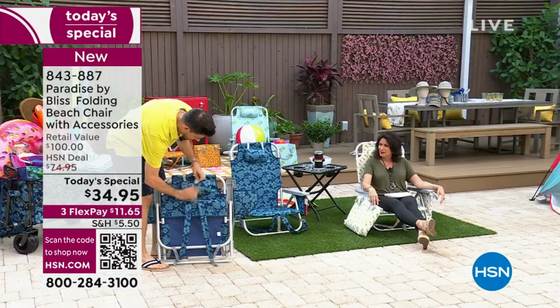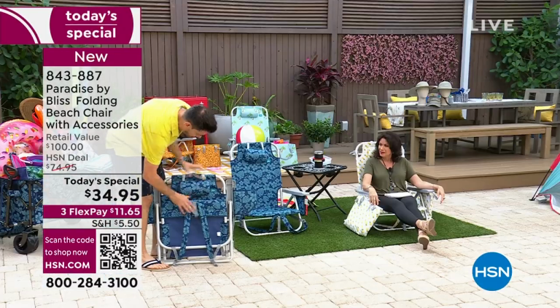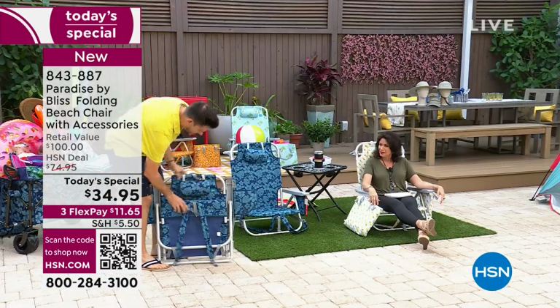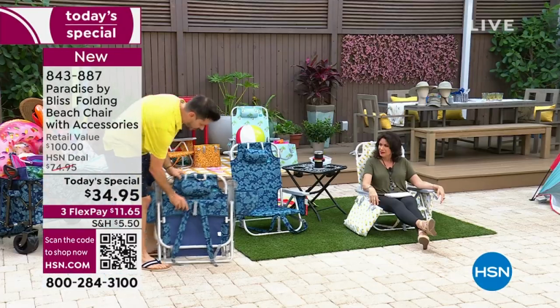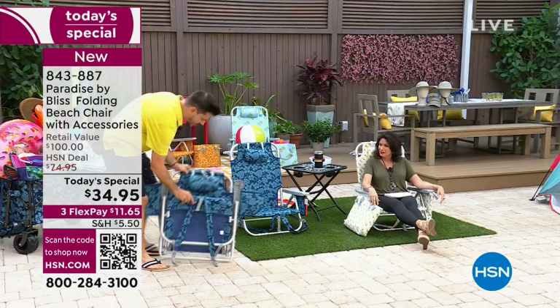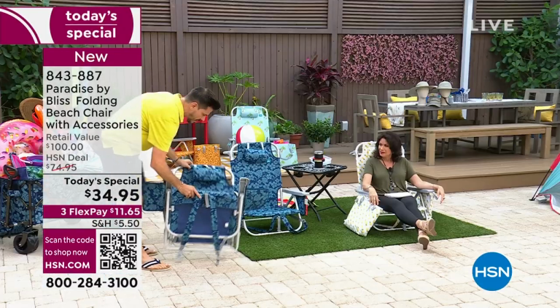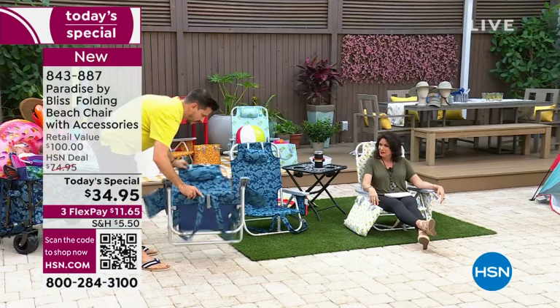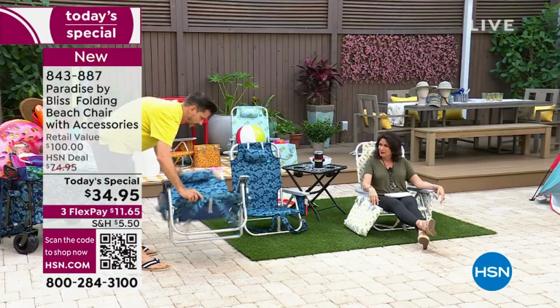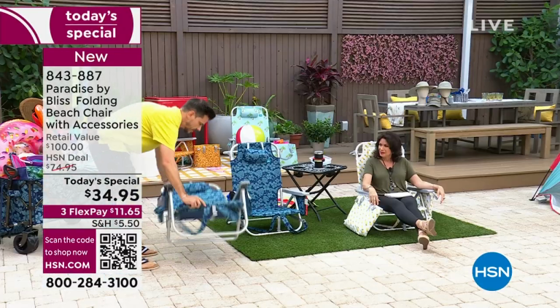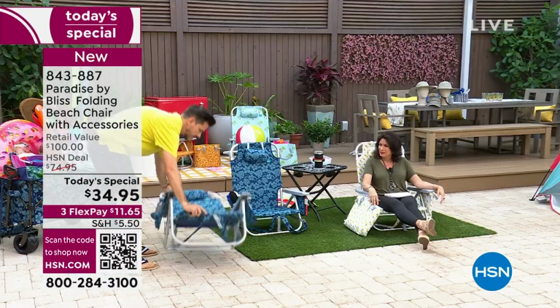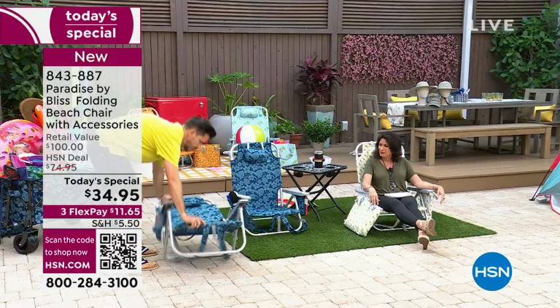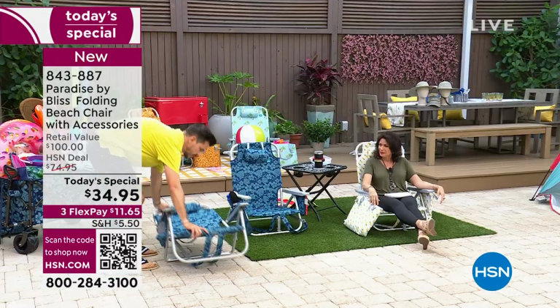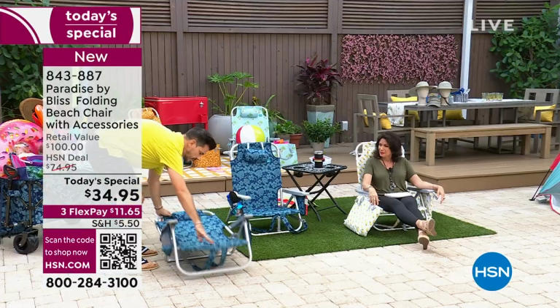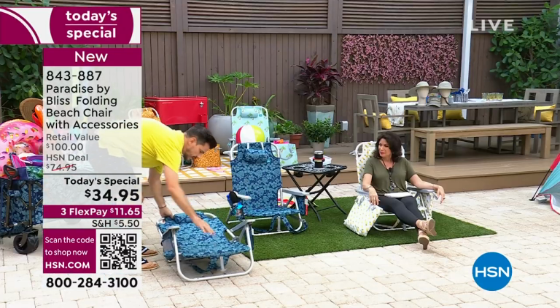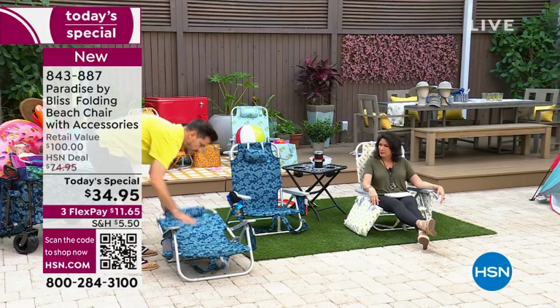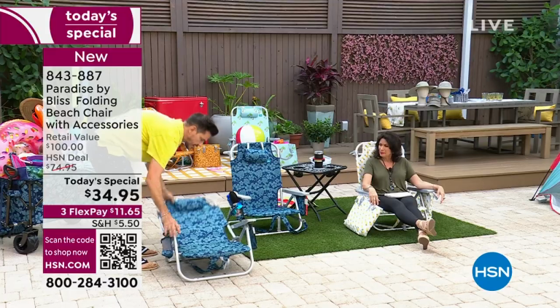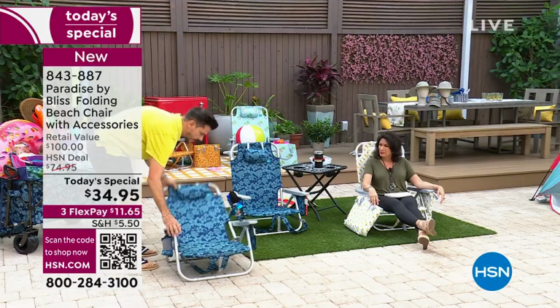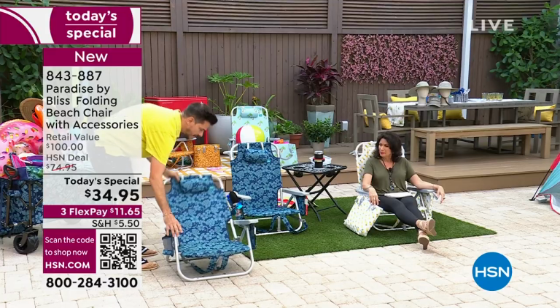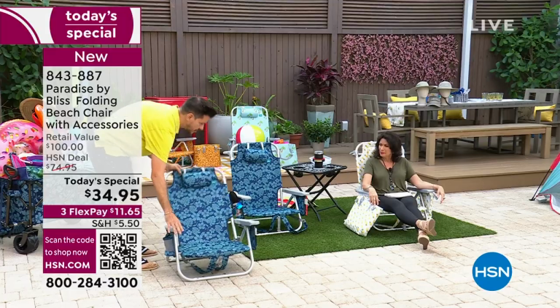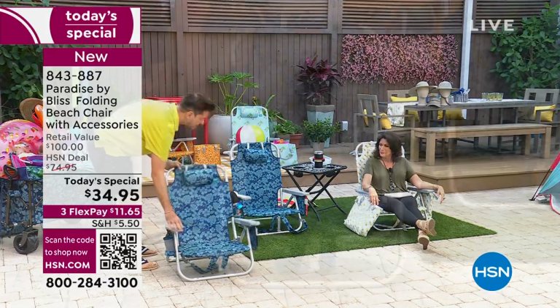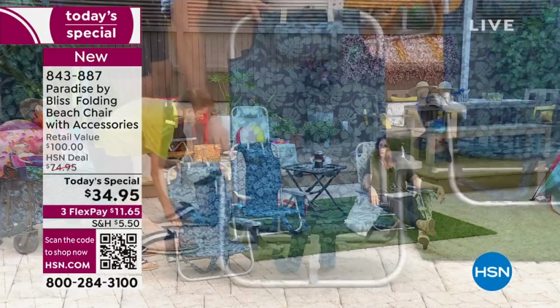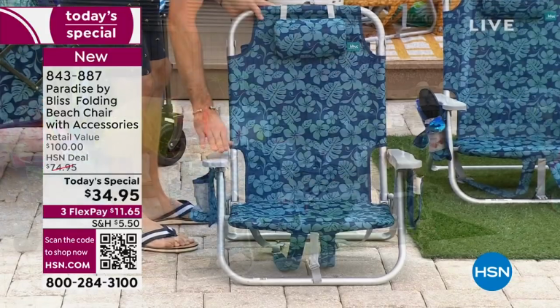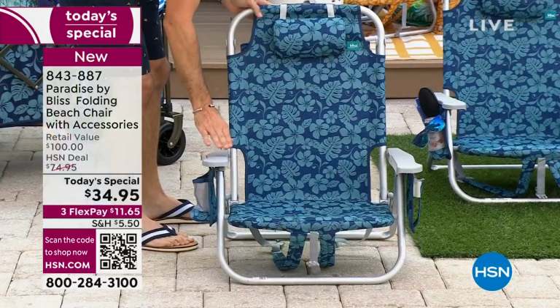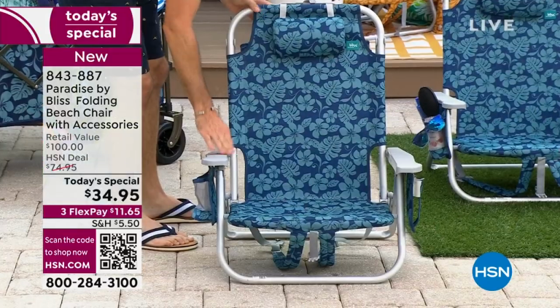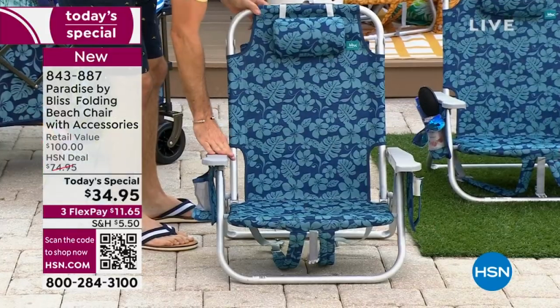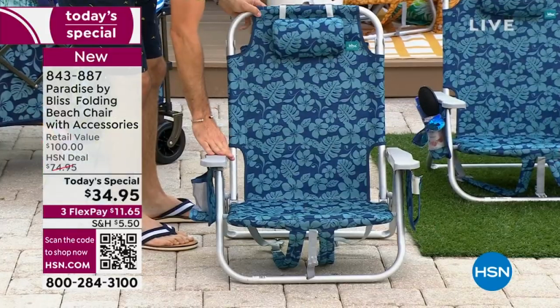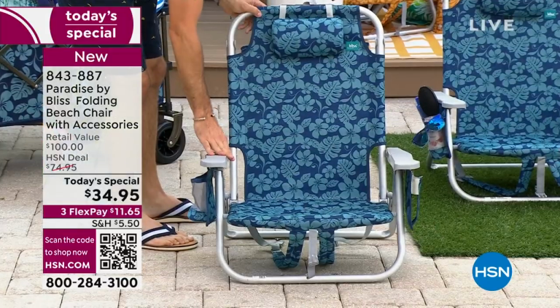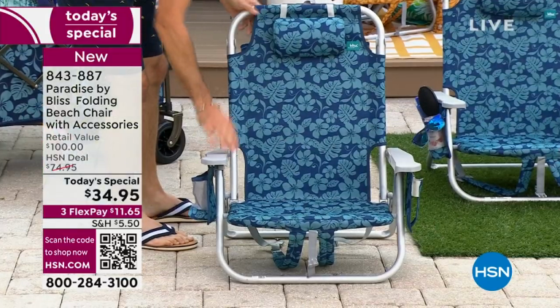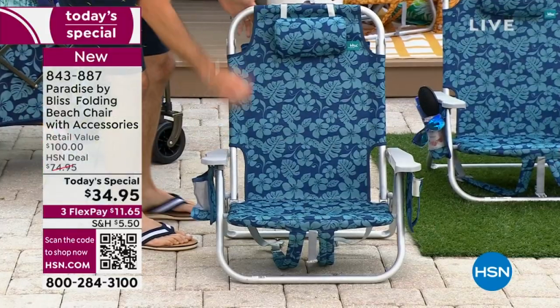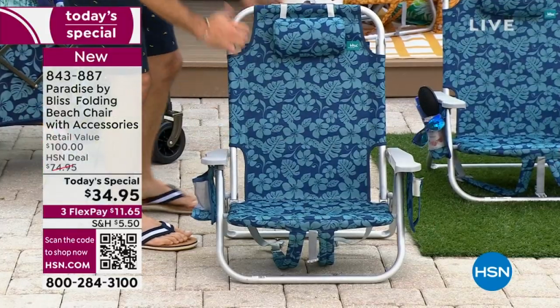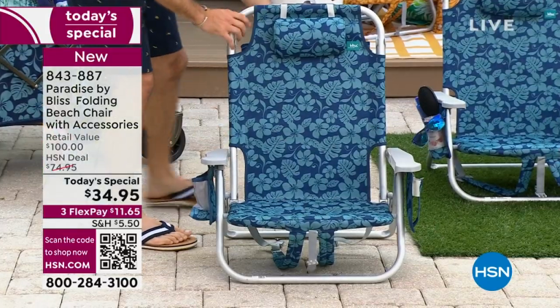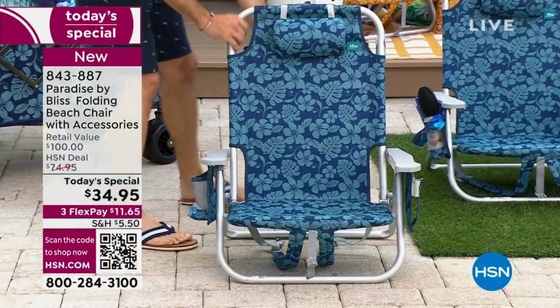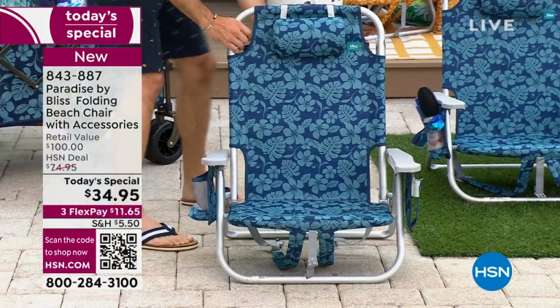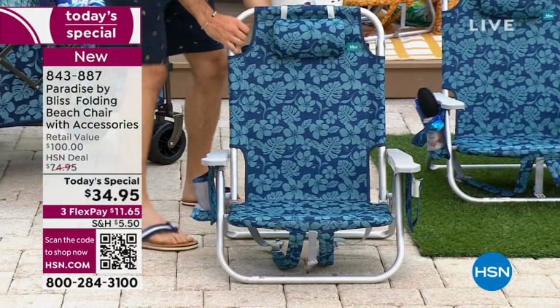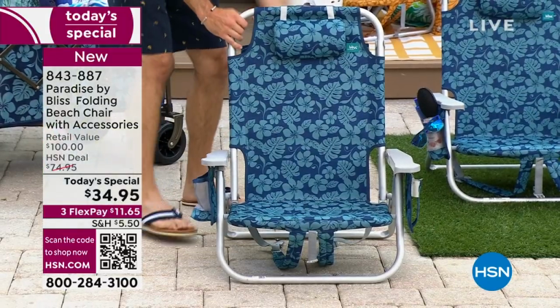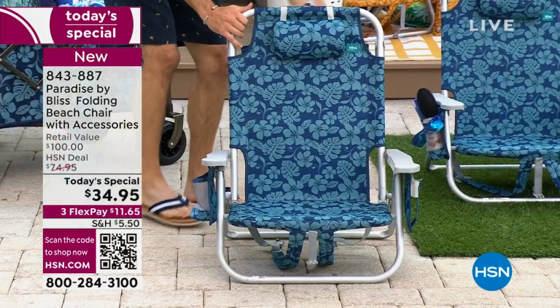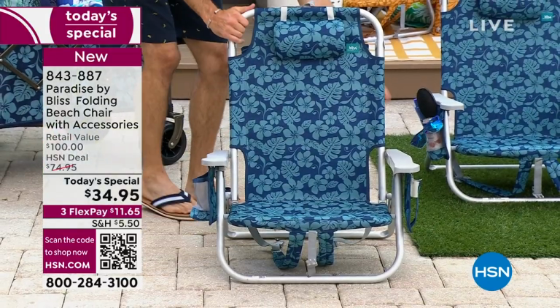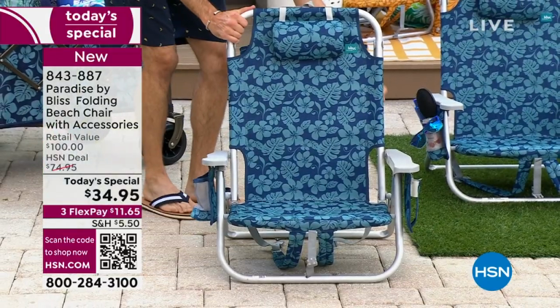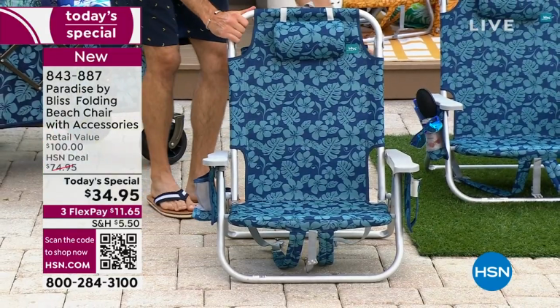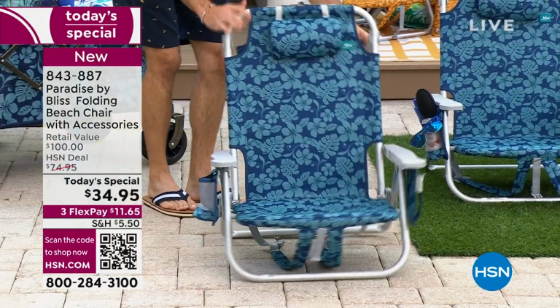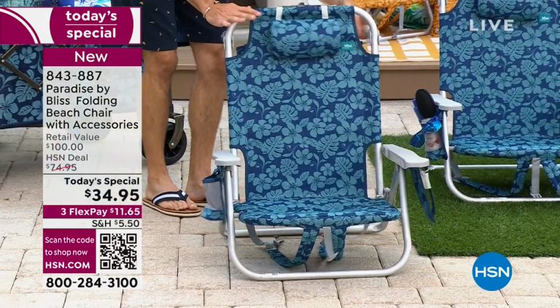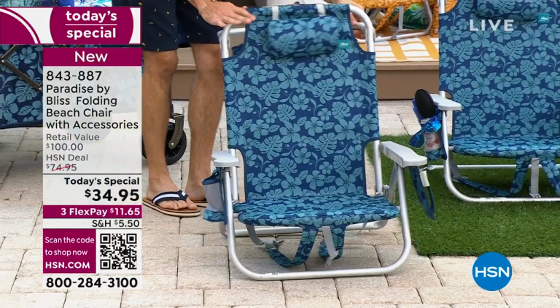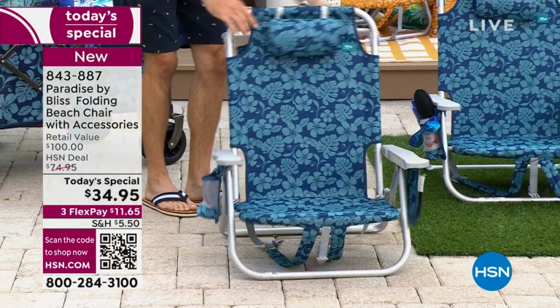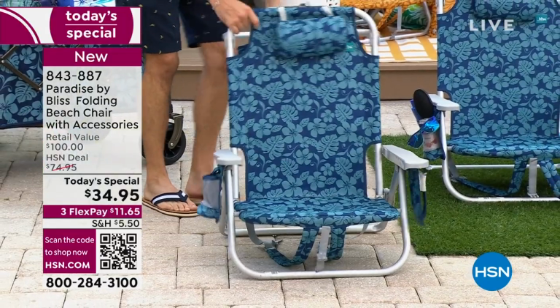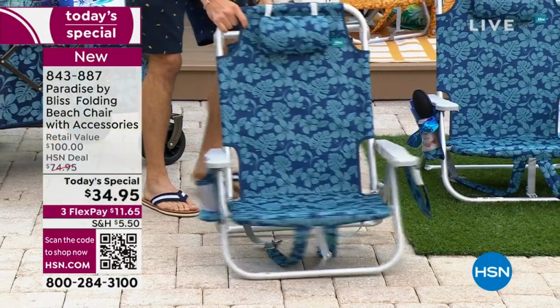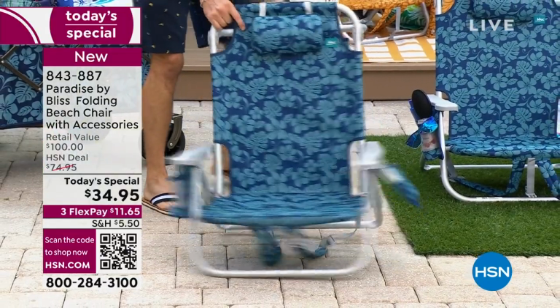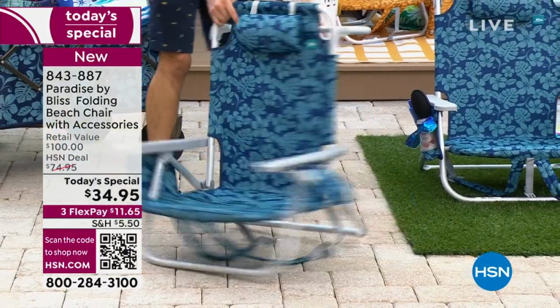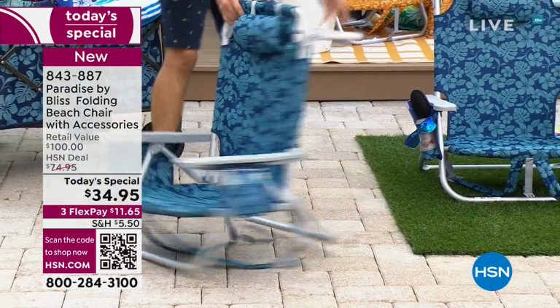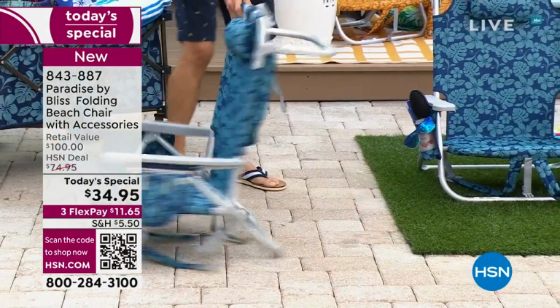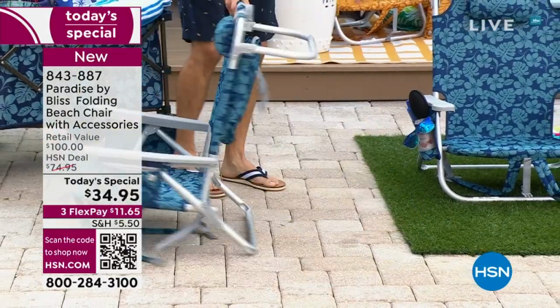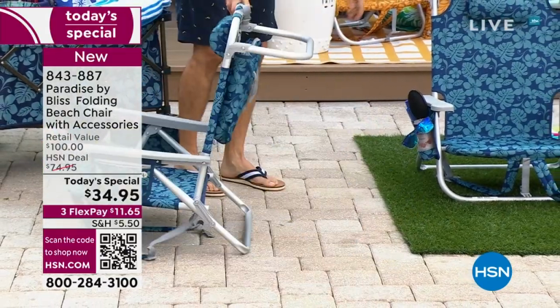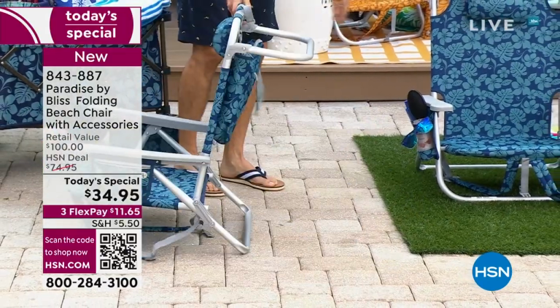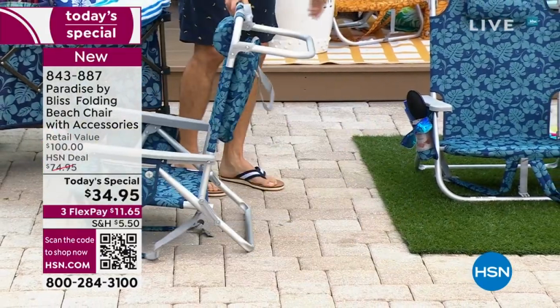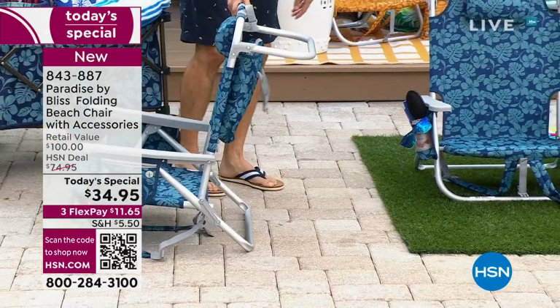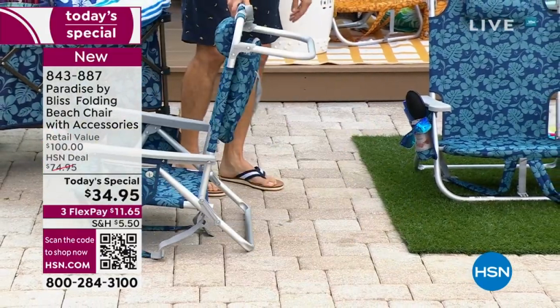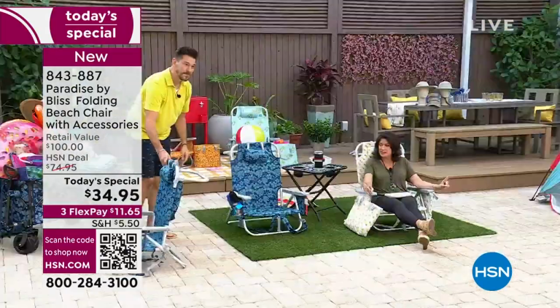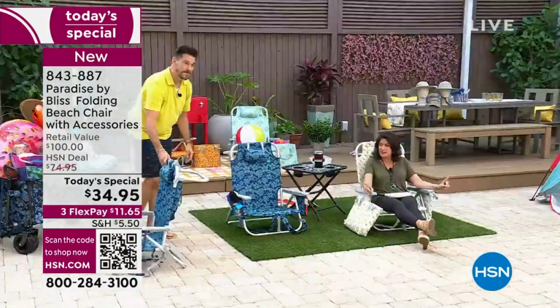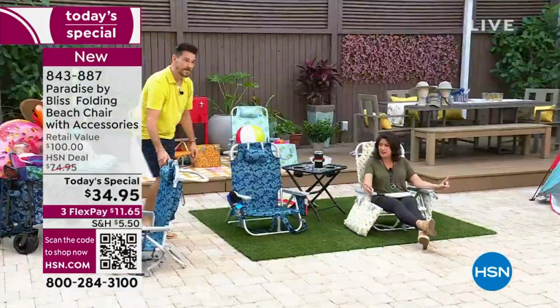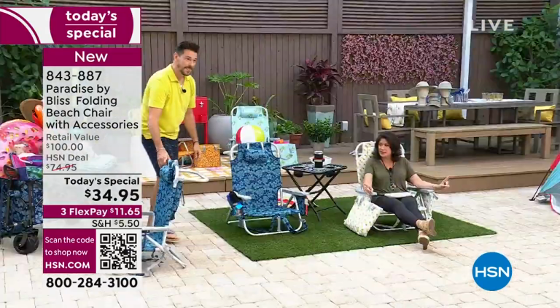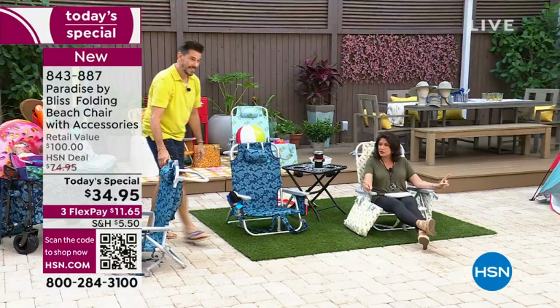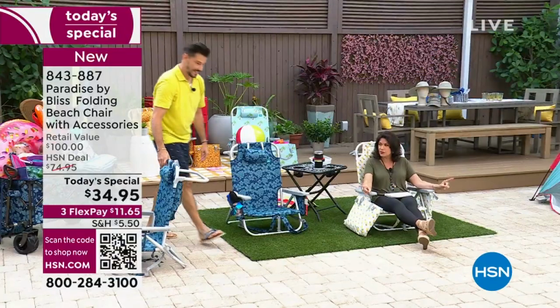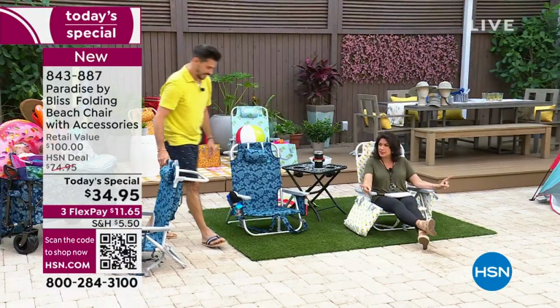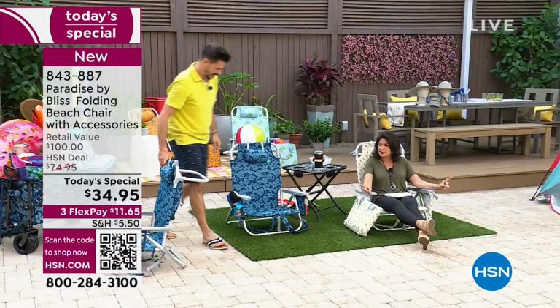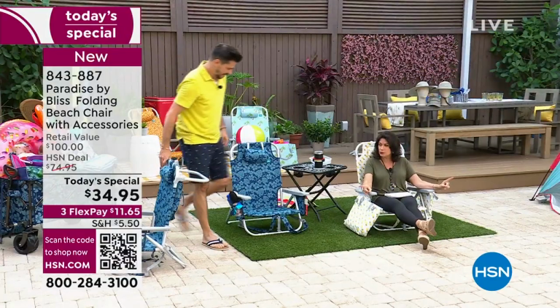One snap — there's your beach chair. Look at it, that quick! I love this design, this design is crazy cool.